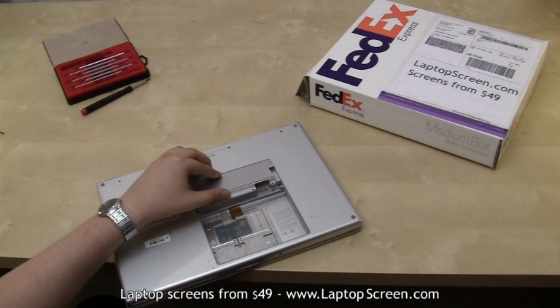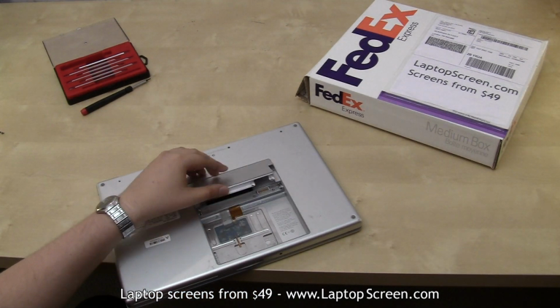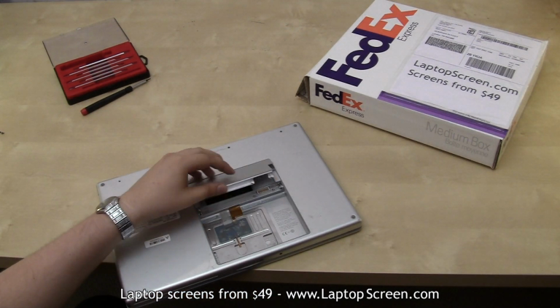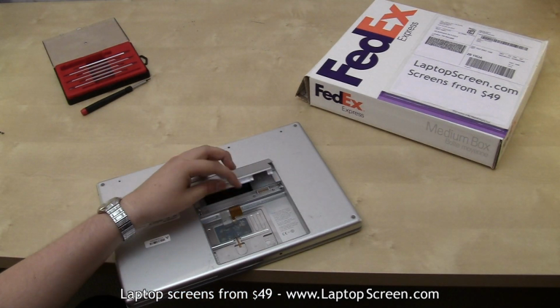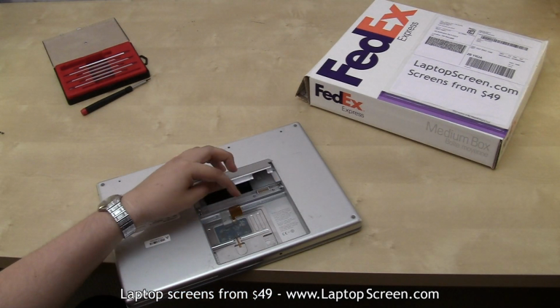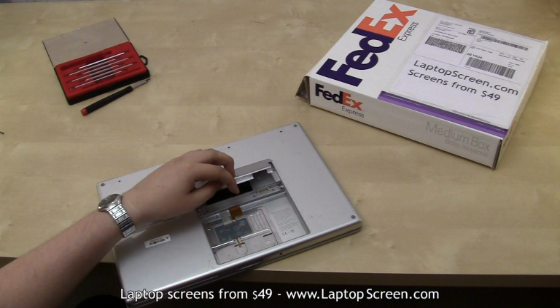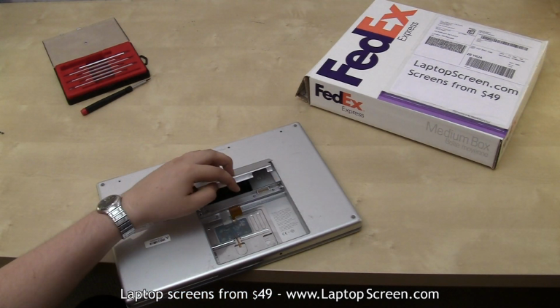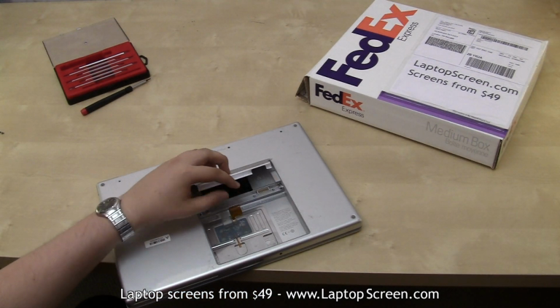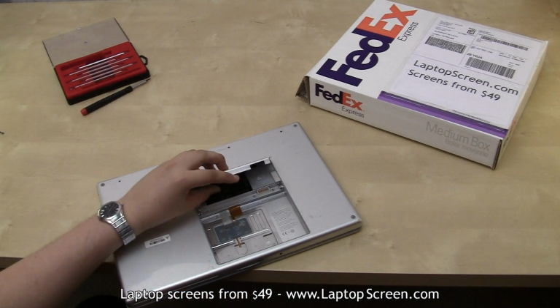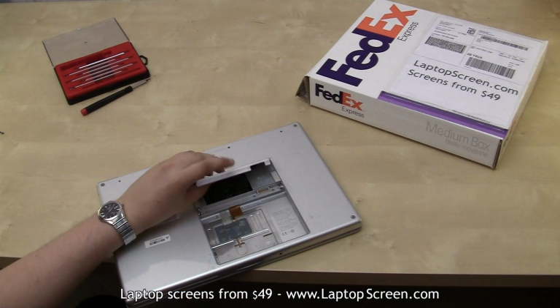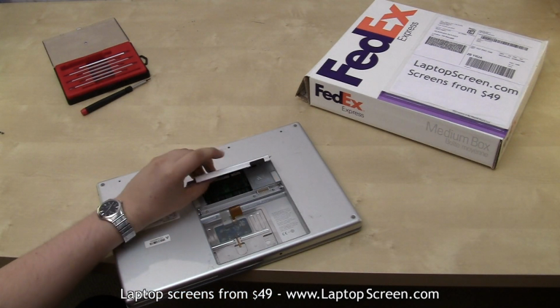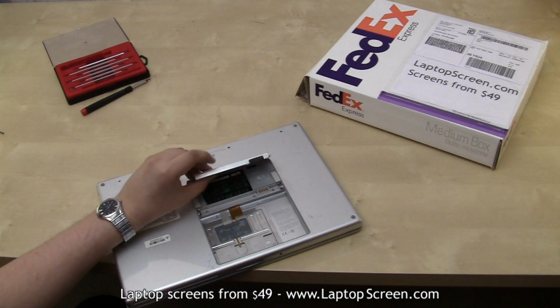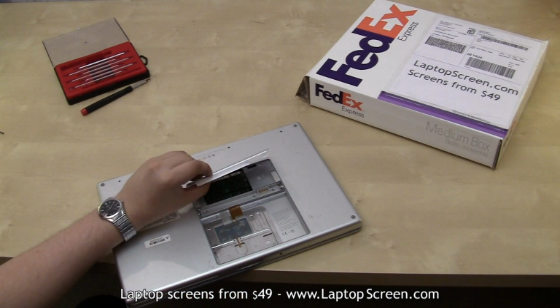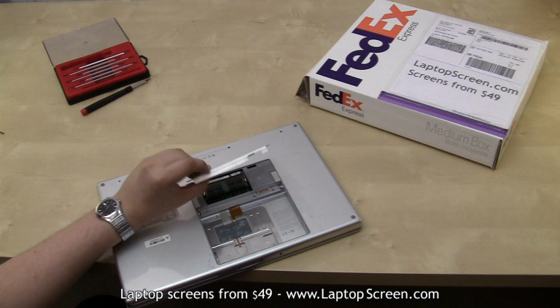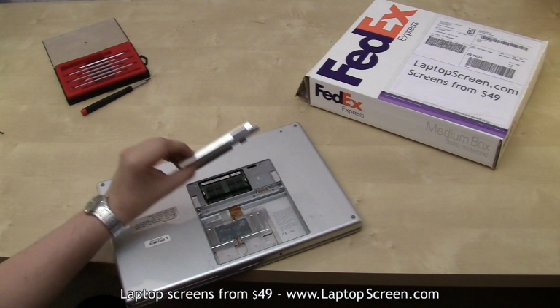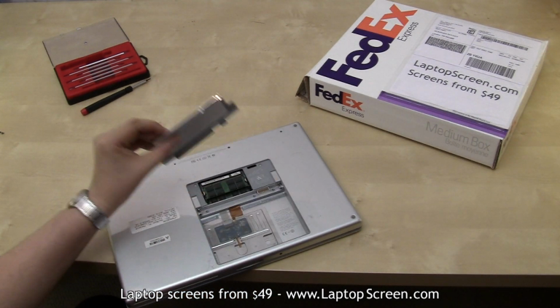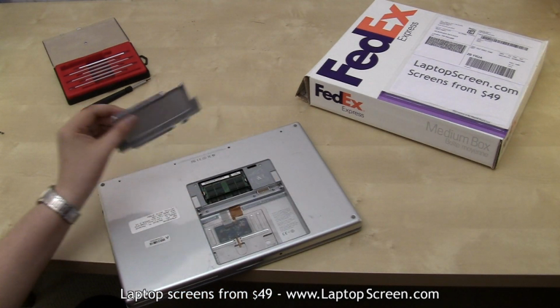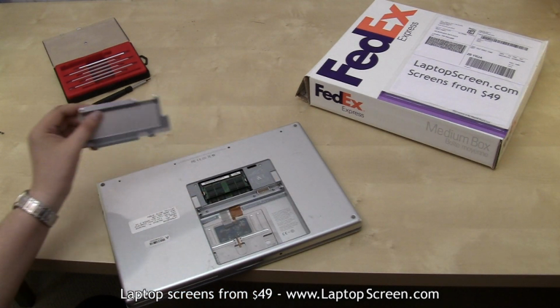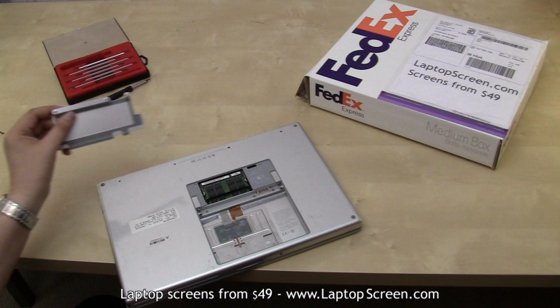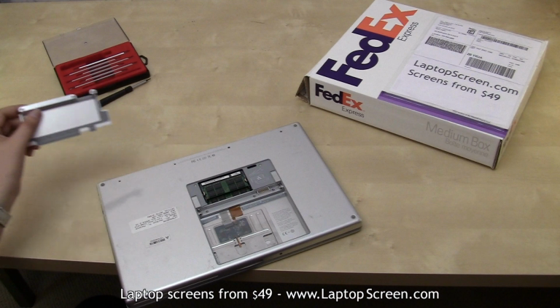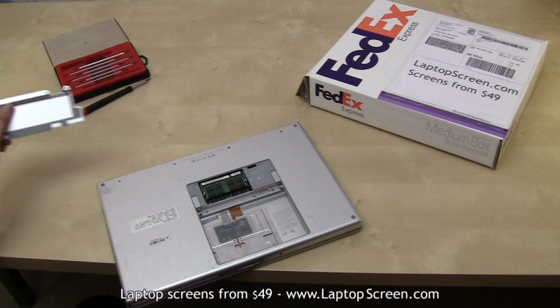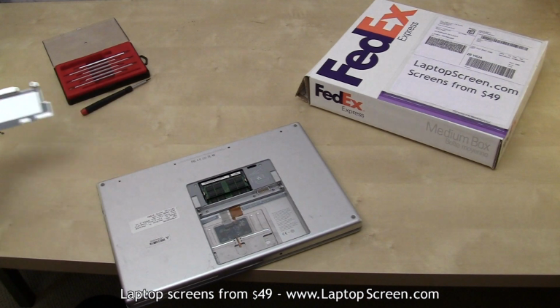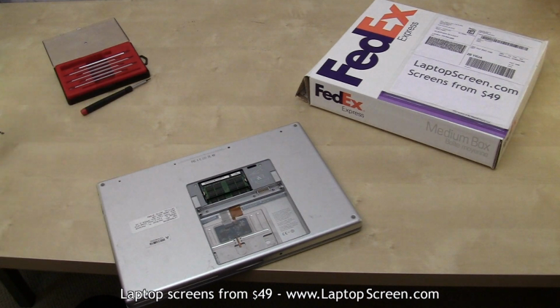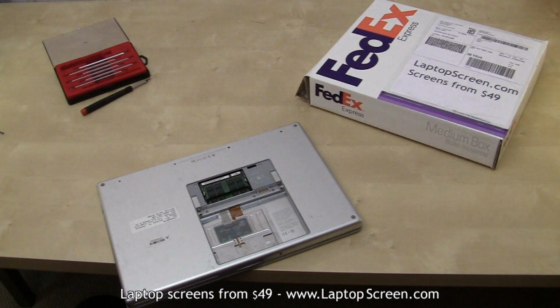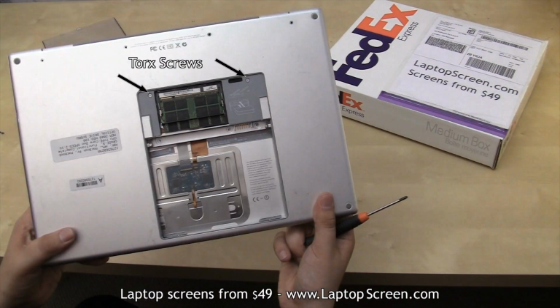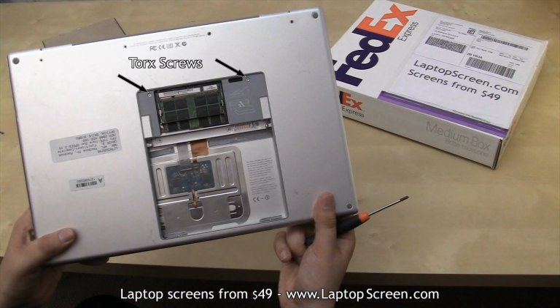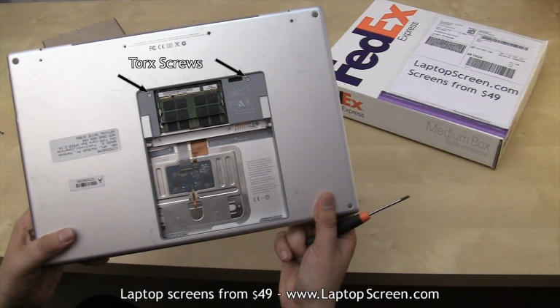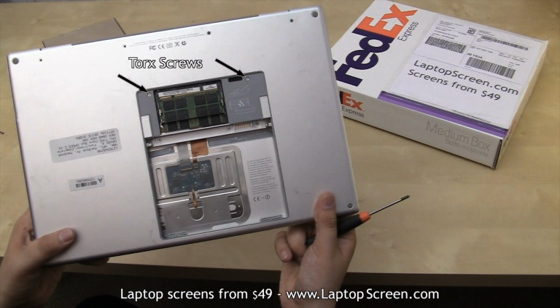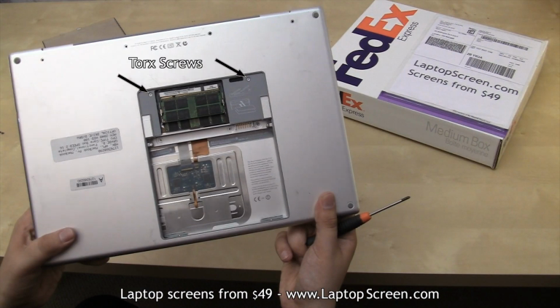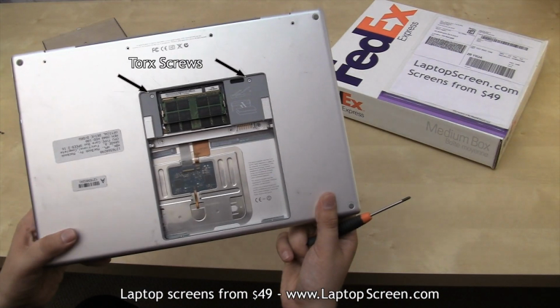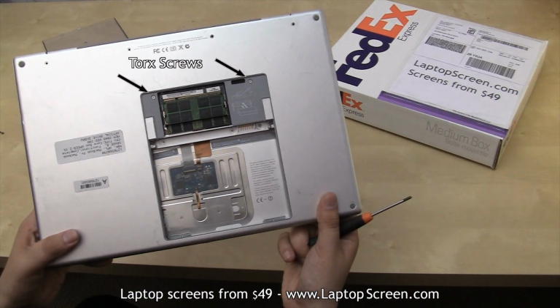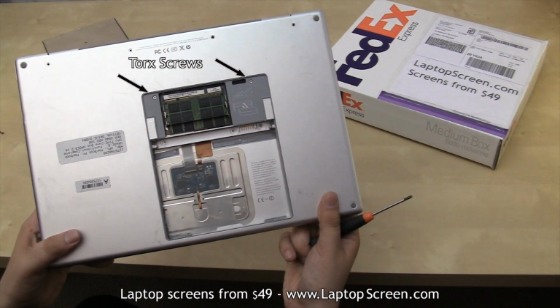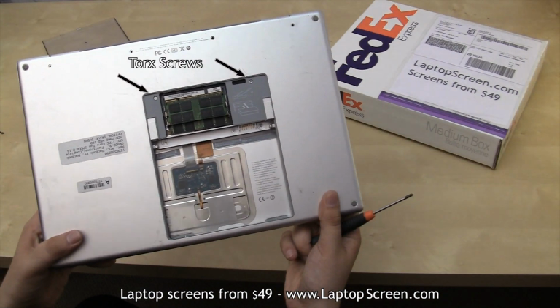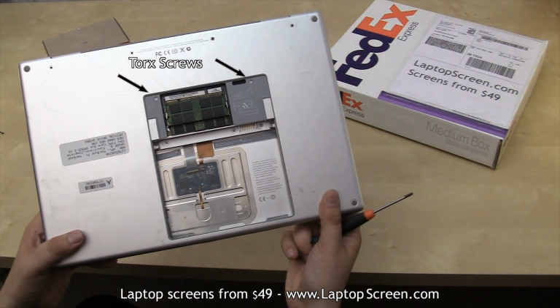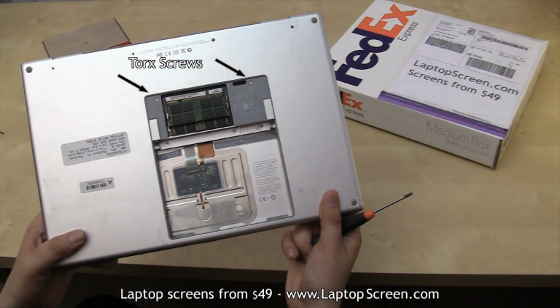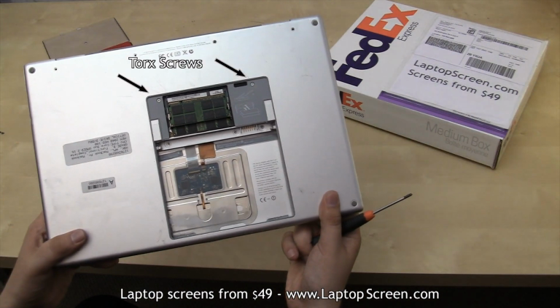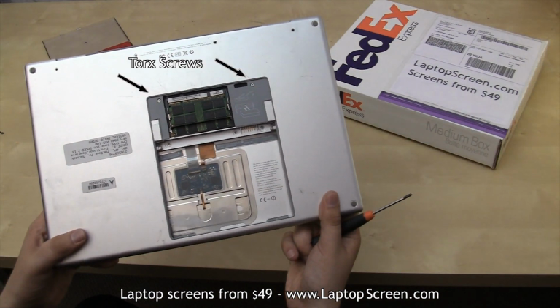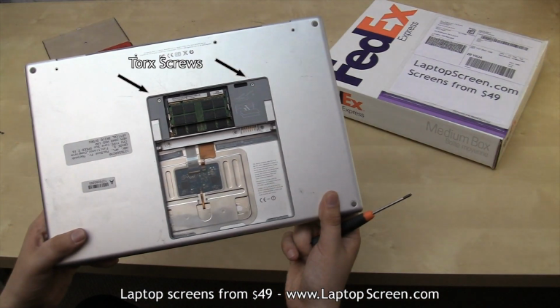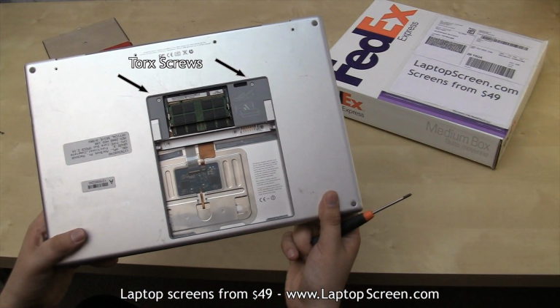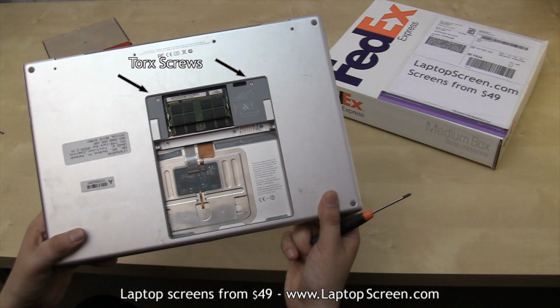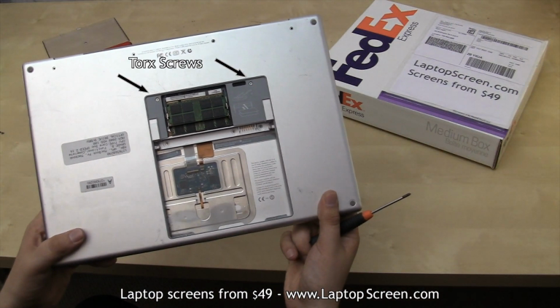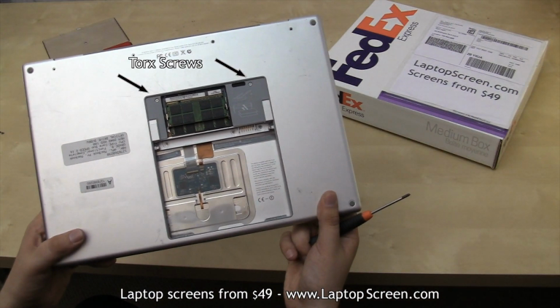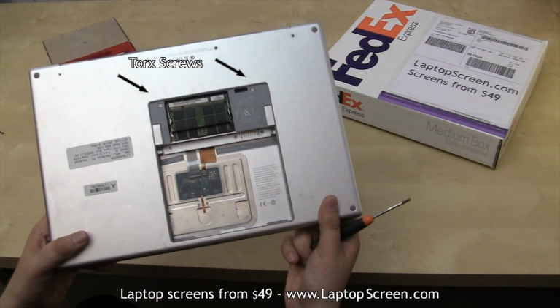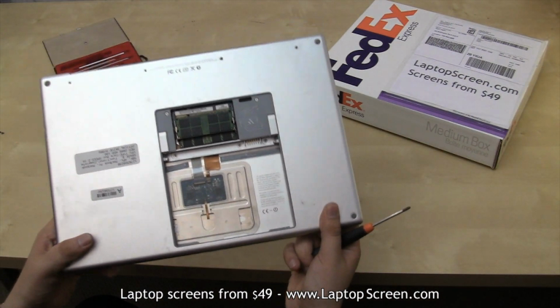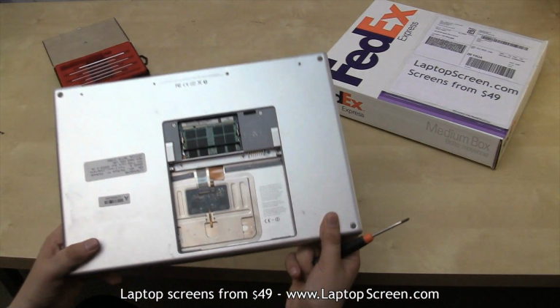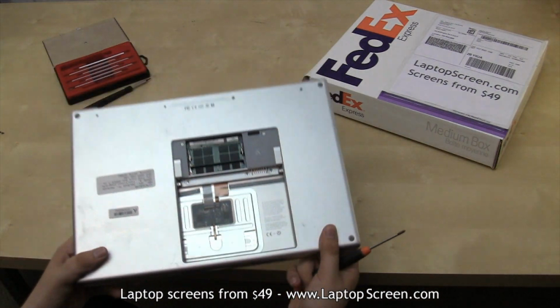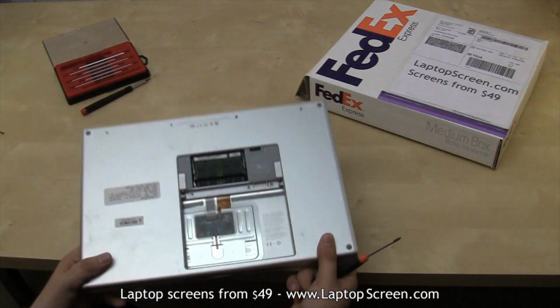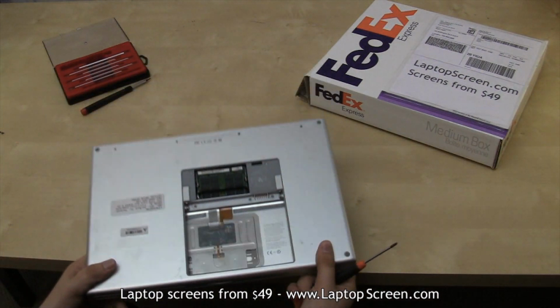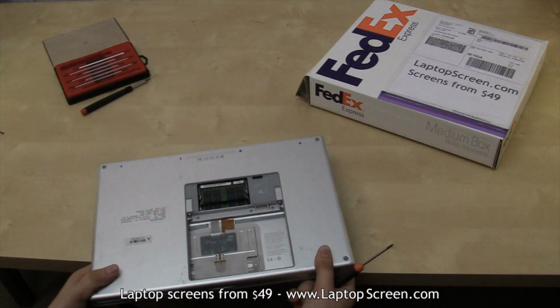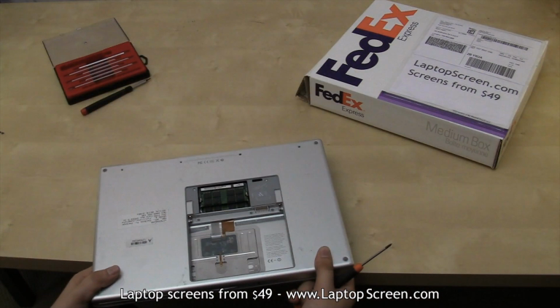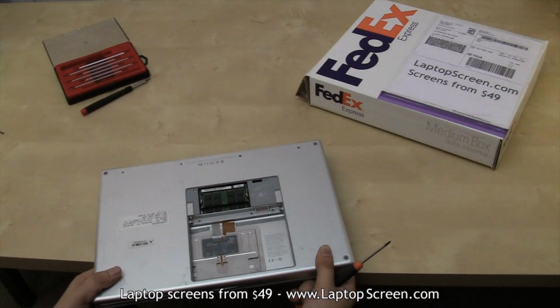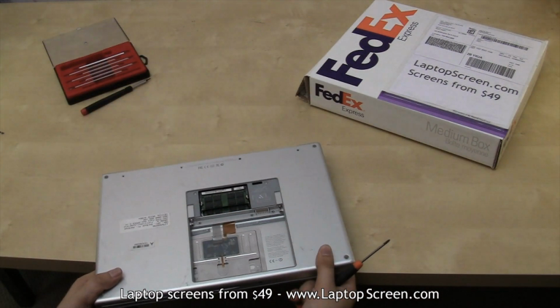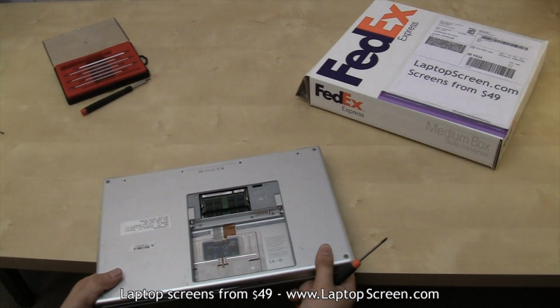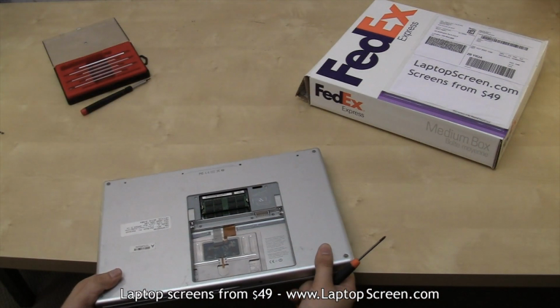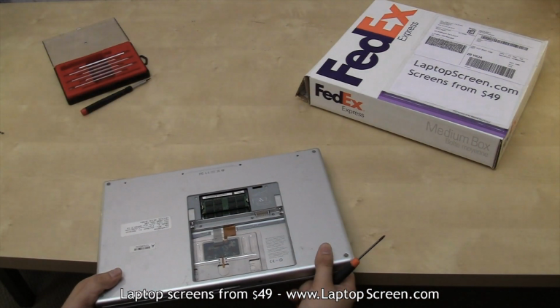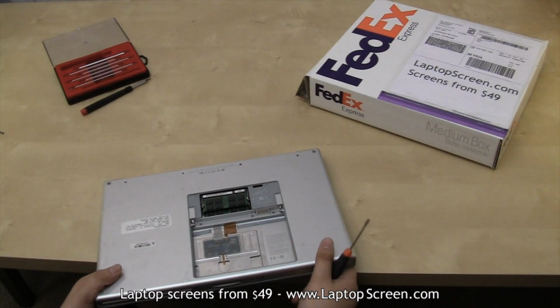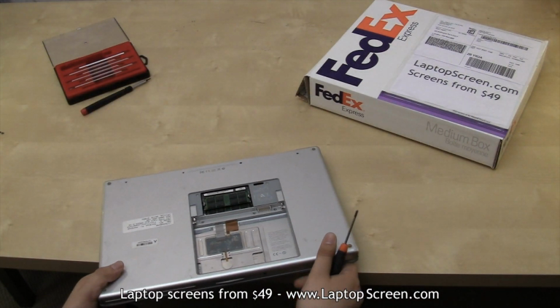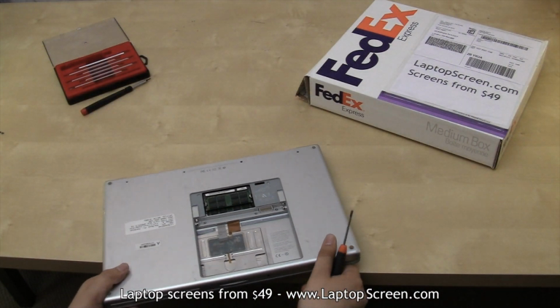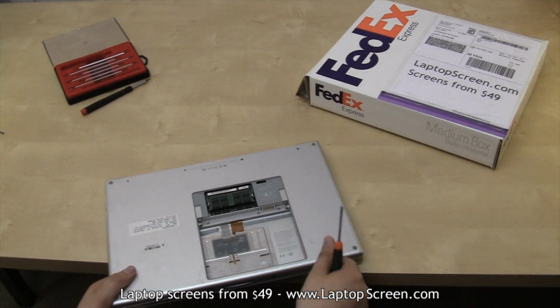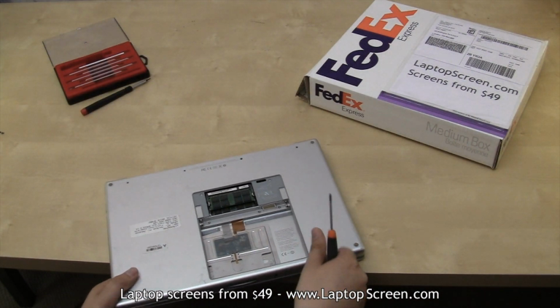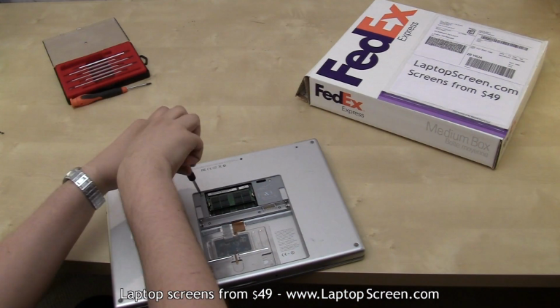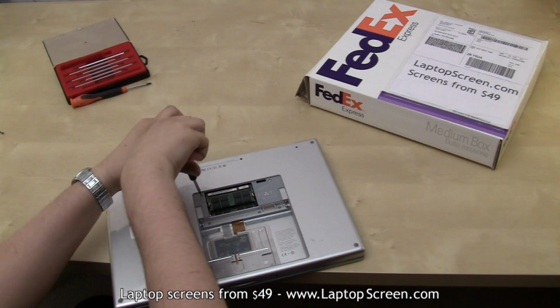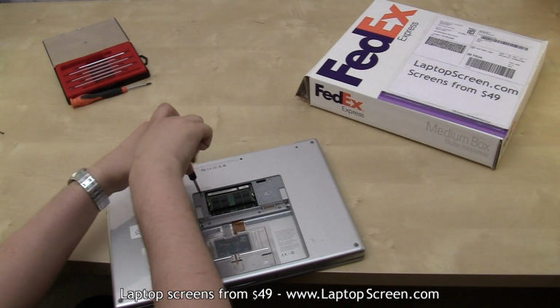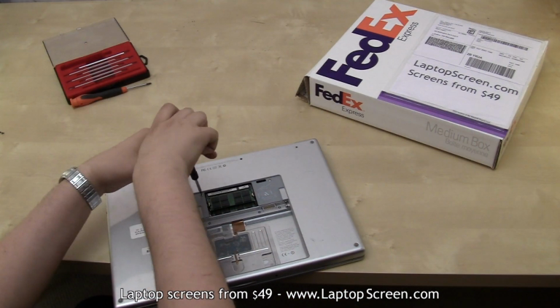Inside there are two more torx screws. Please use a proper torx screwdriver, otherwise you could damage the screws.